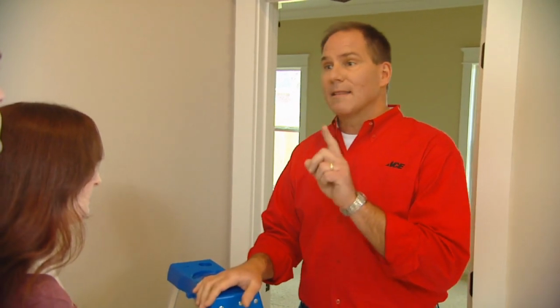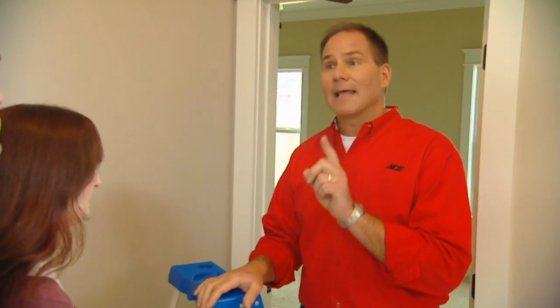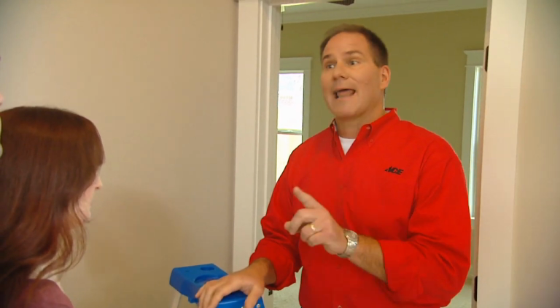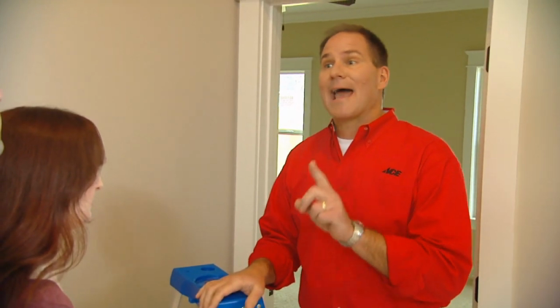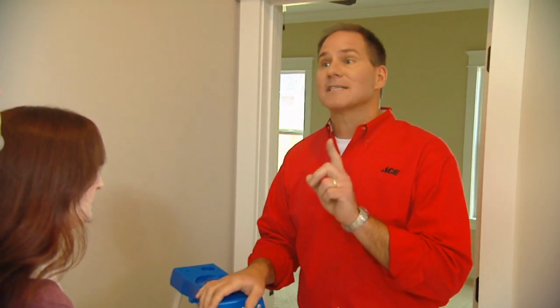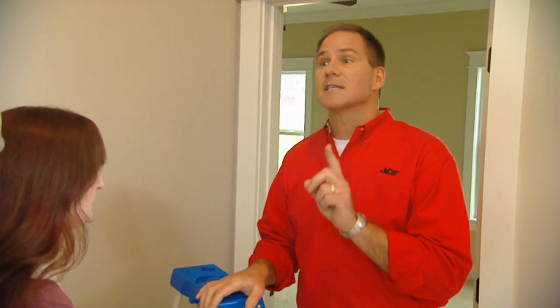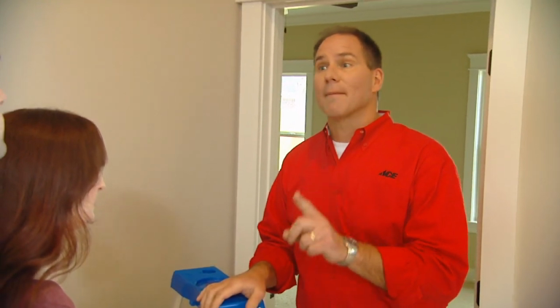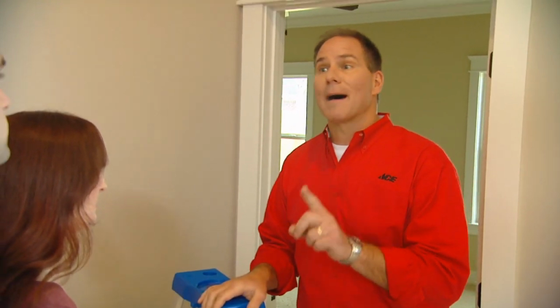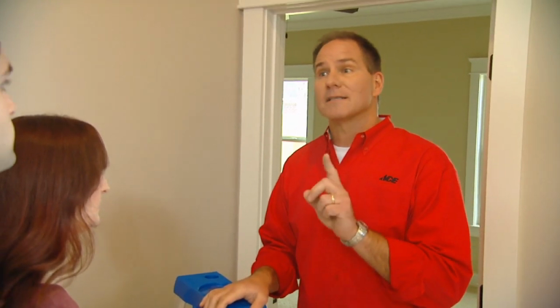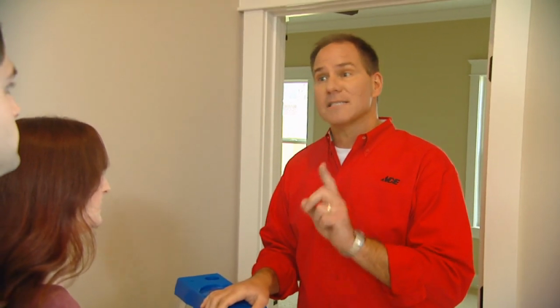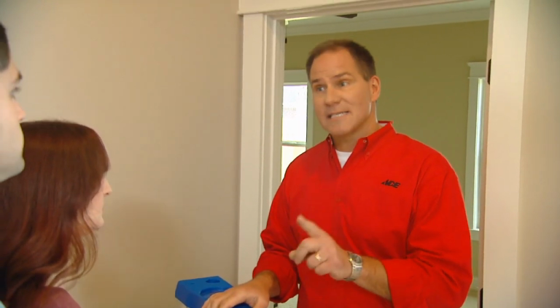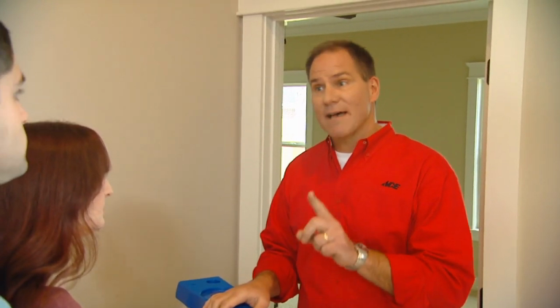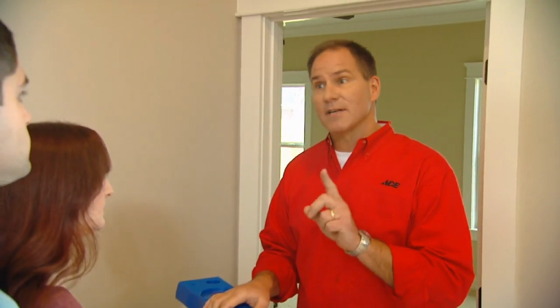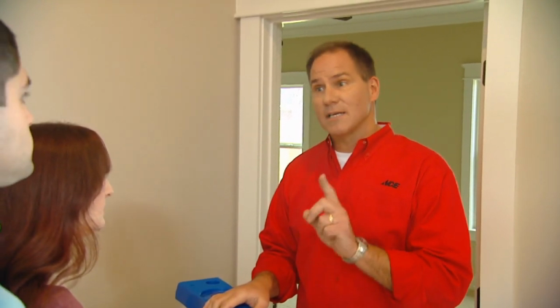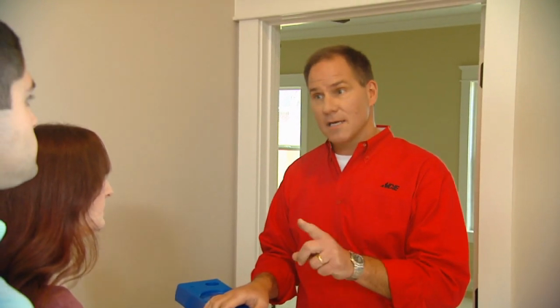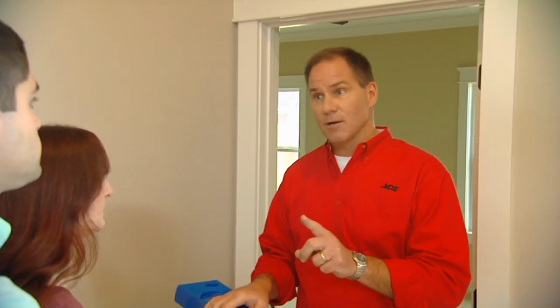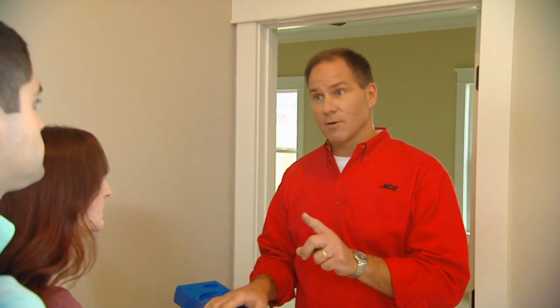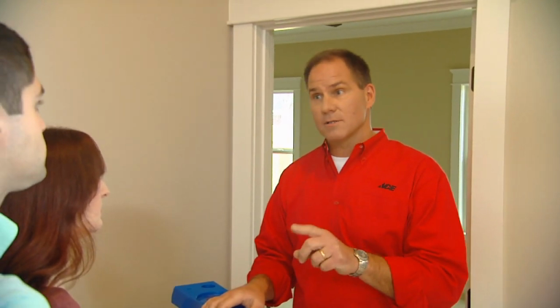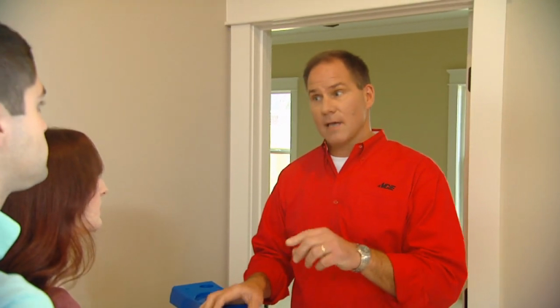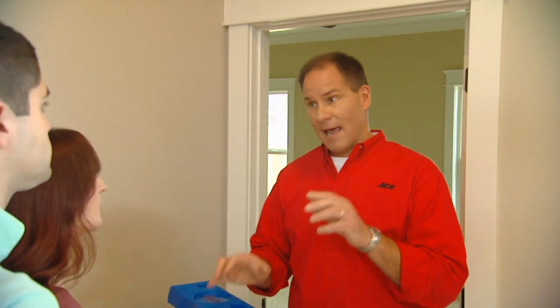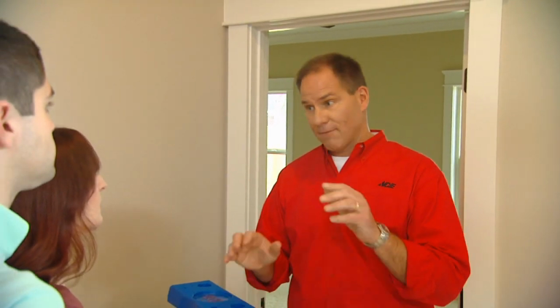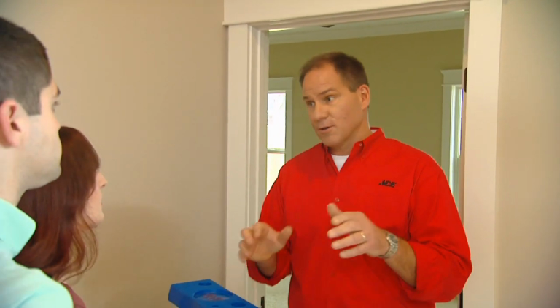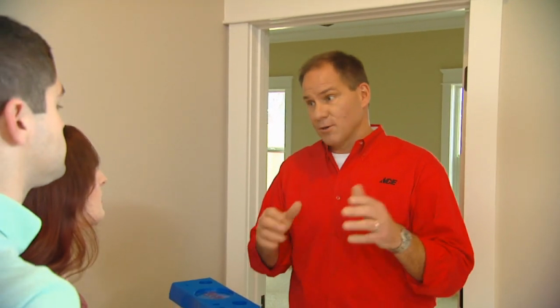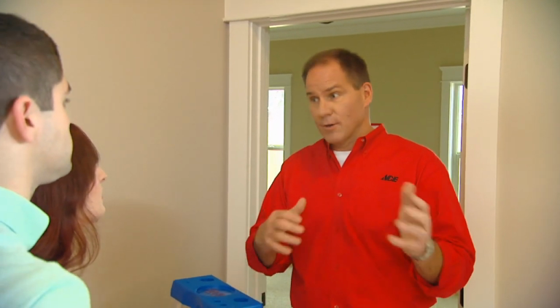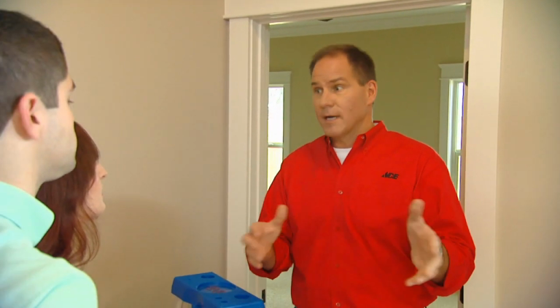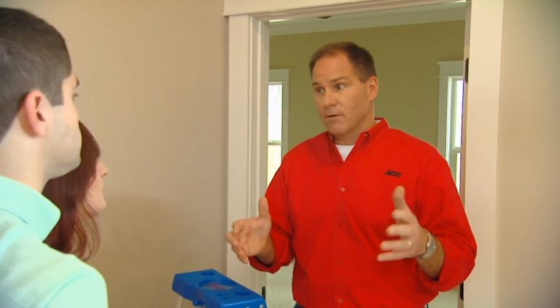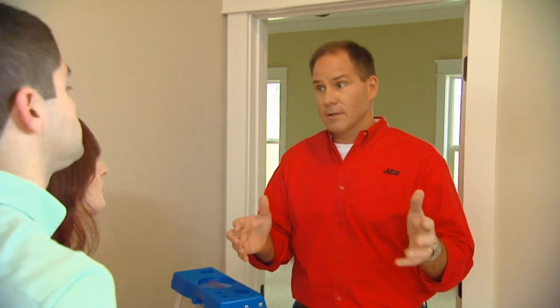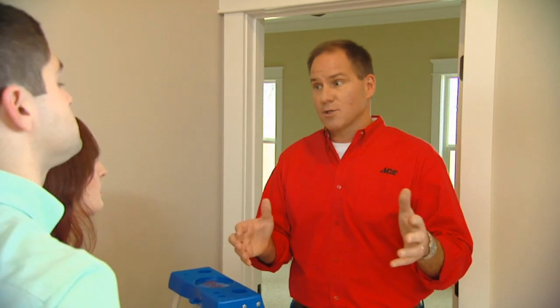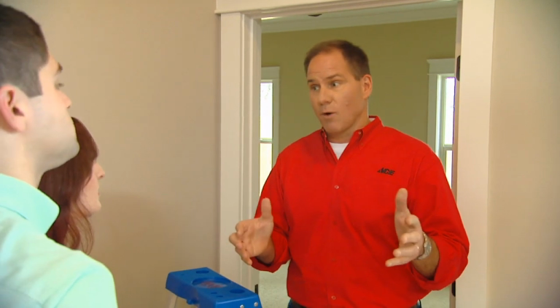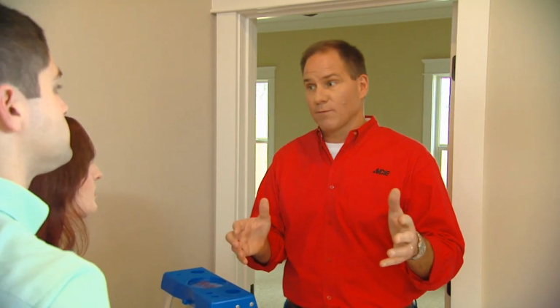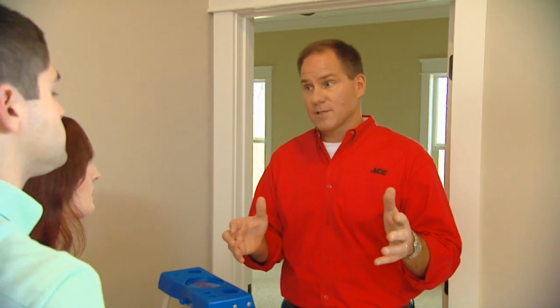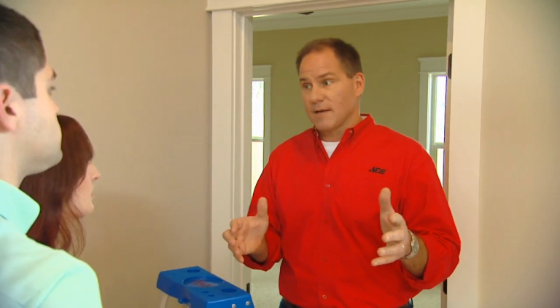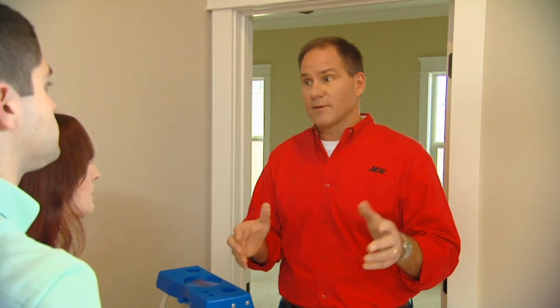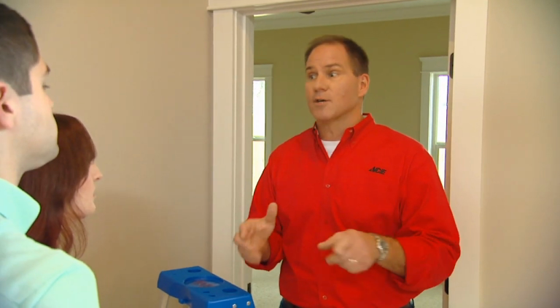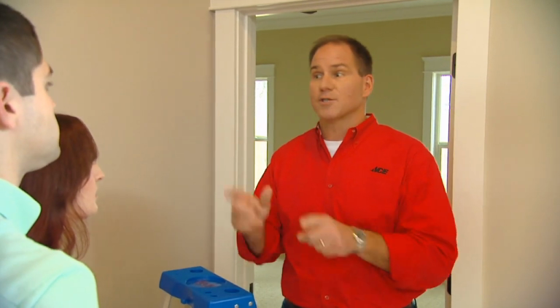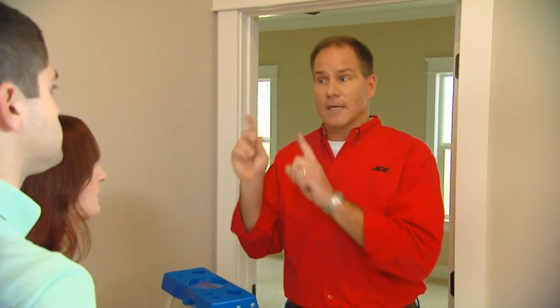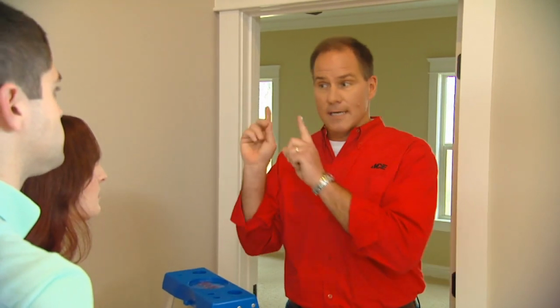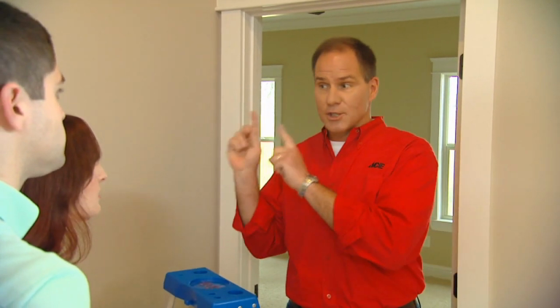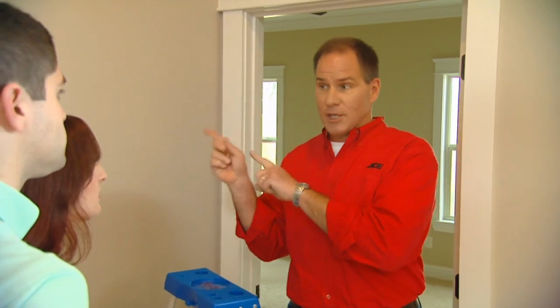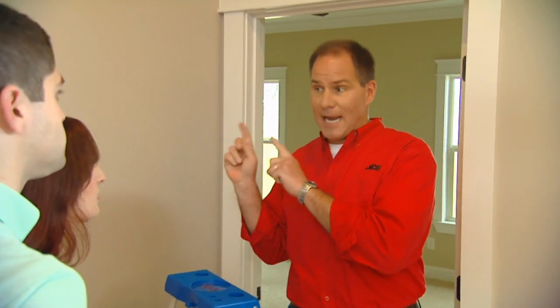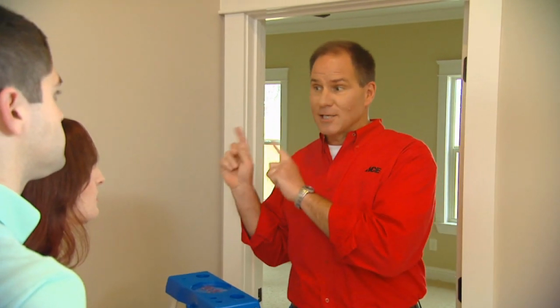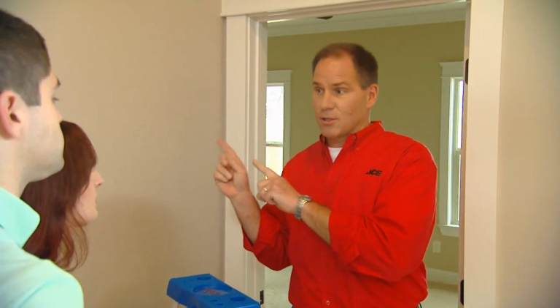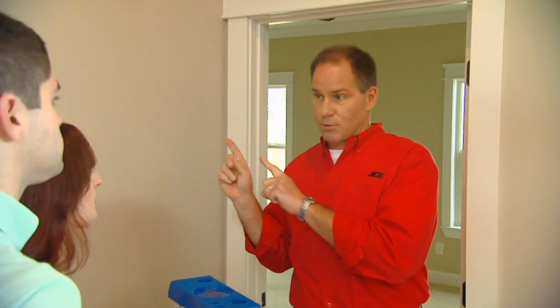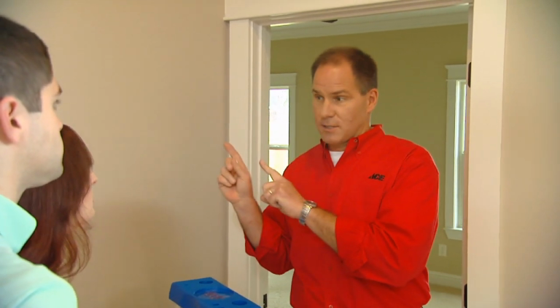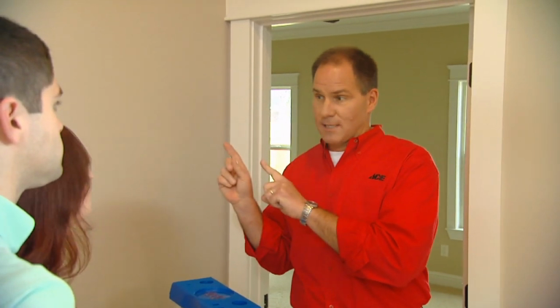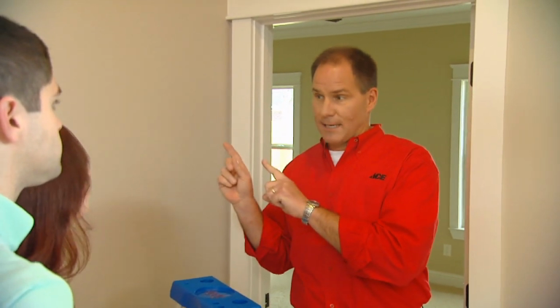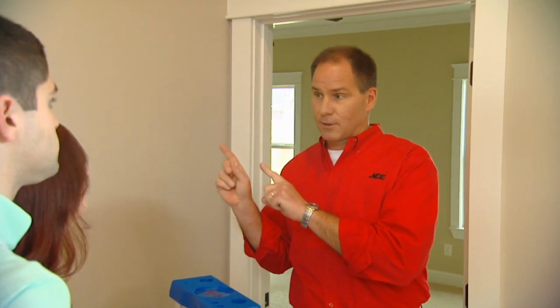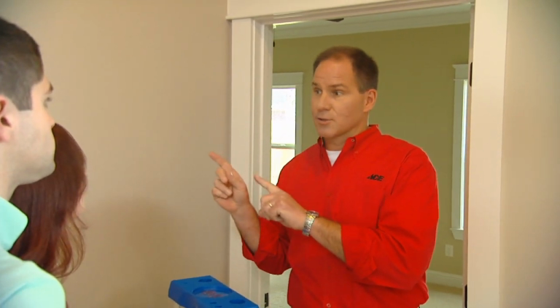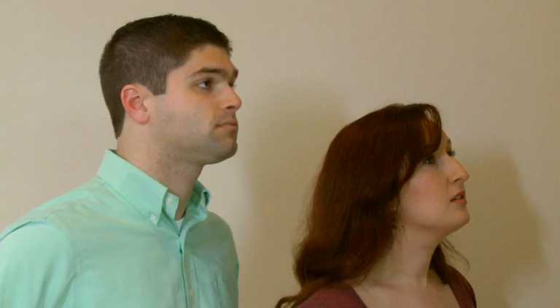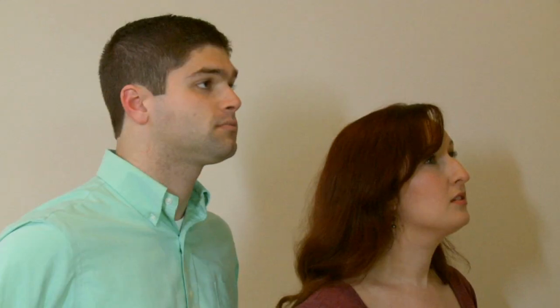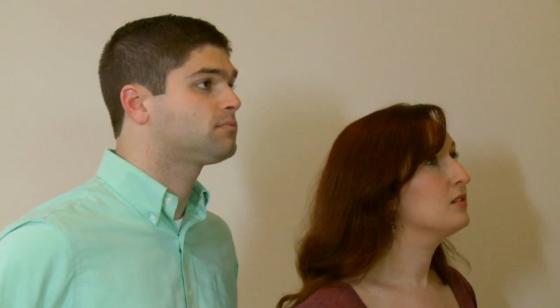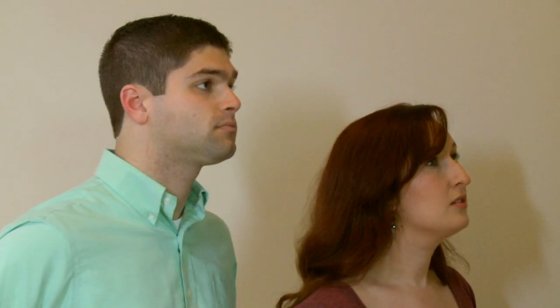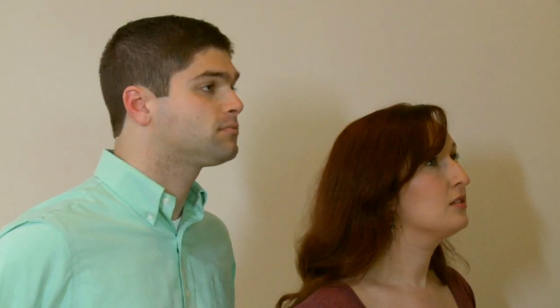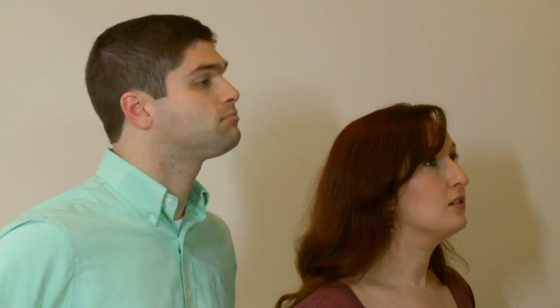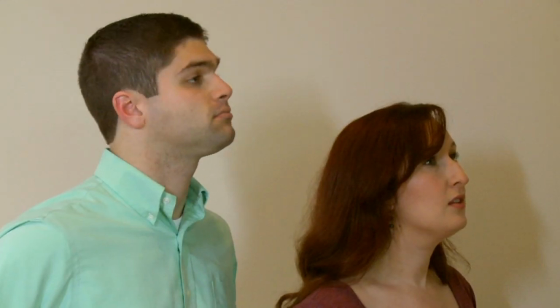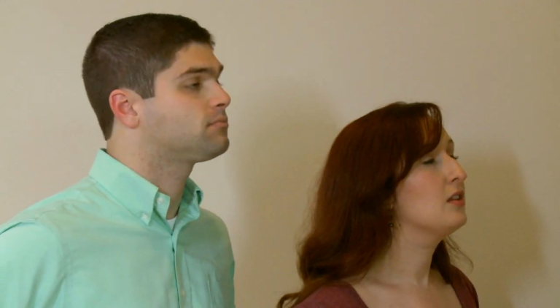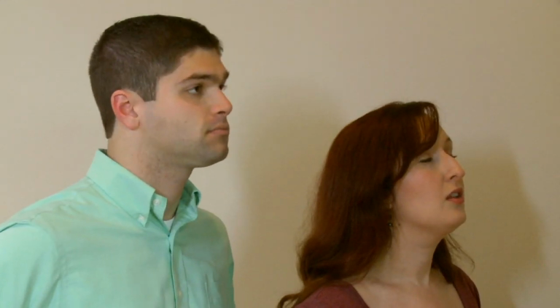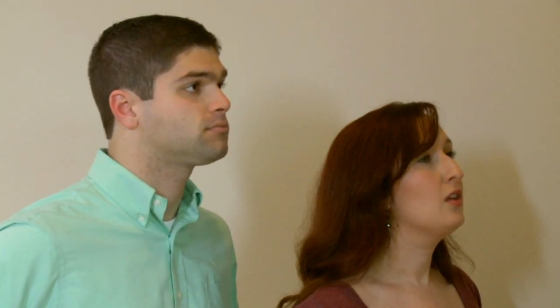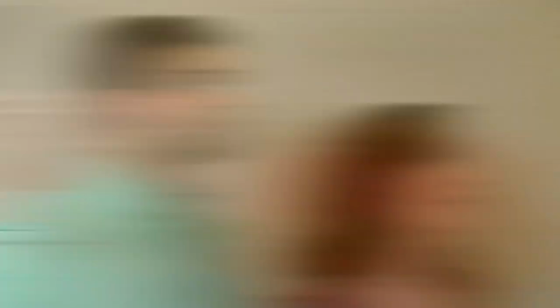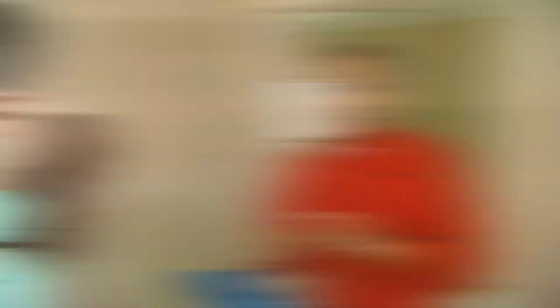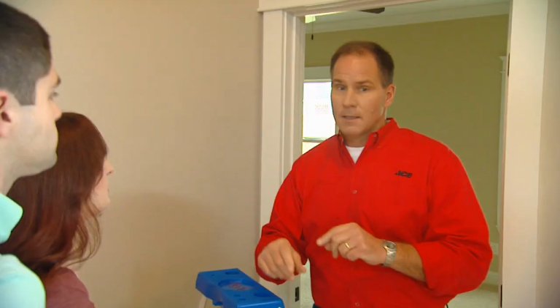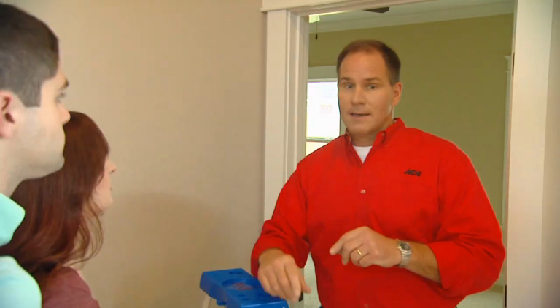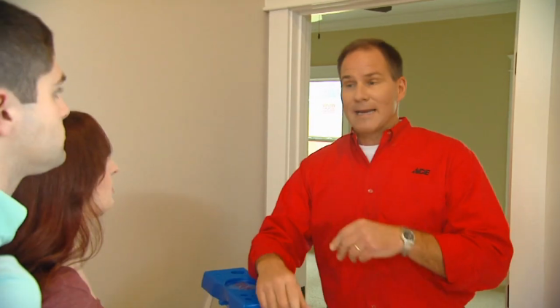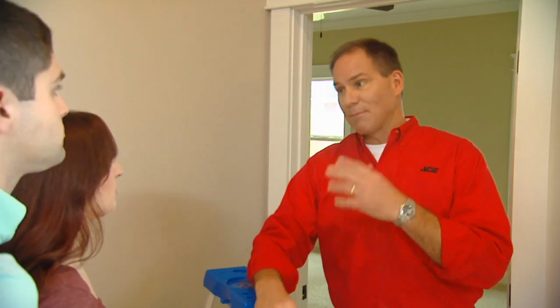They last about seven years. After you're here in this home for seven years, you need to change those detectors to new ones.